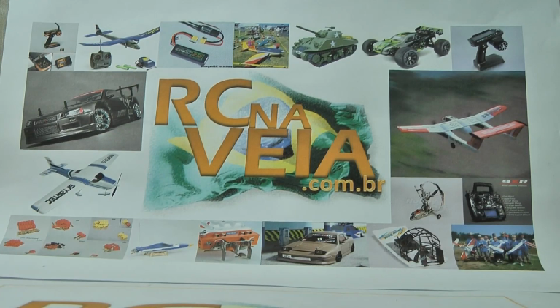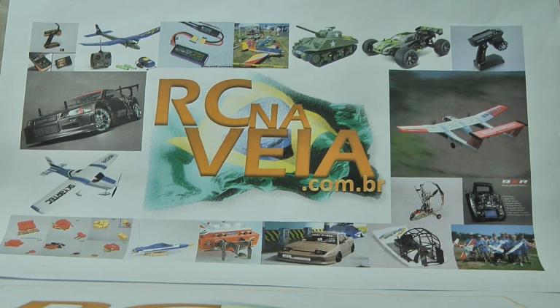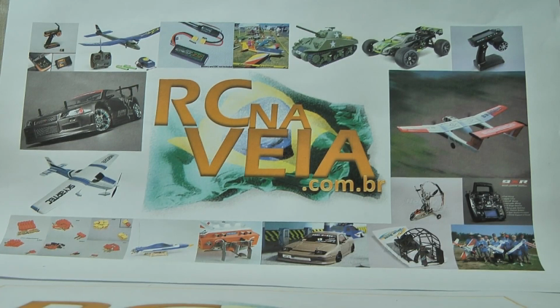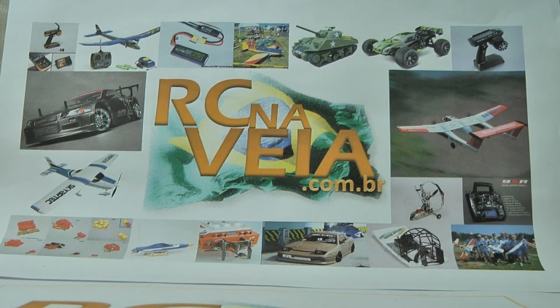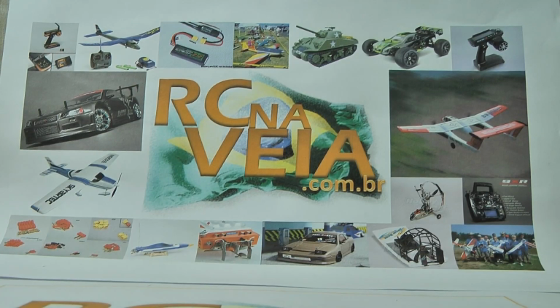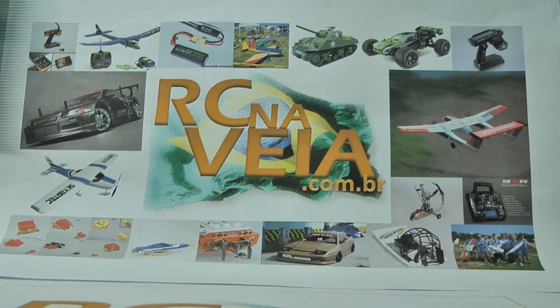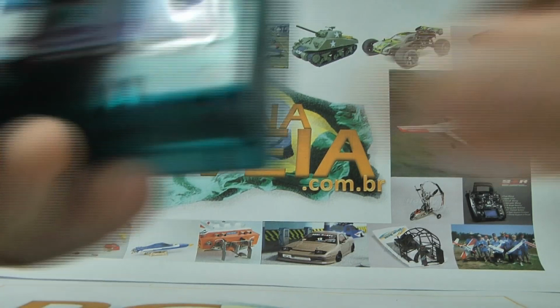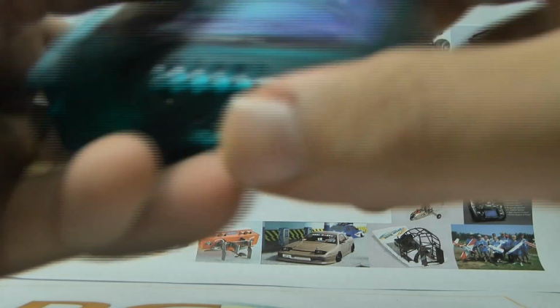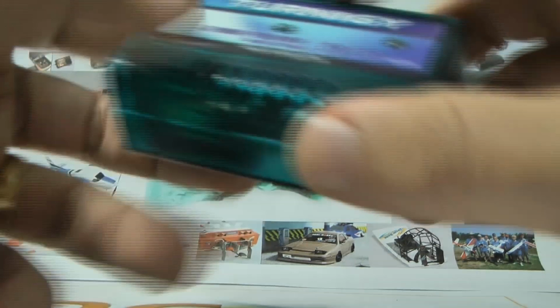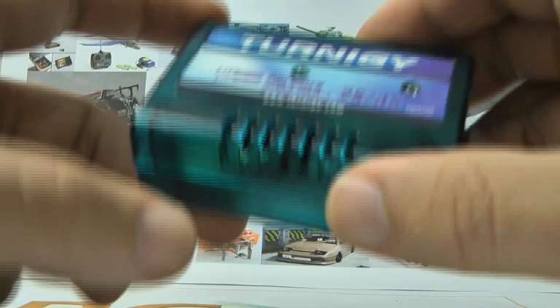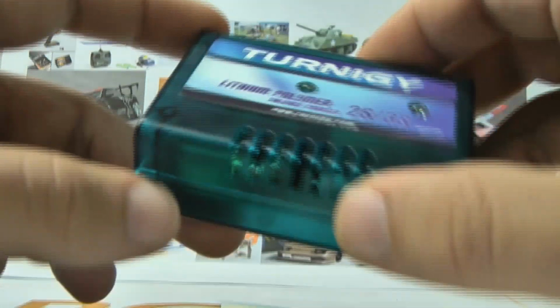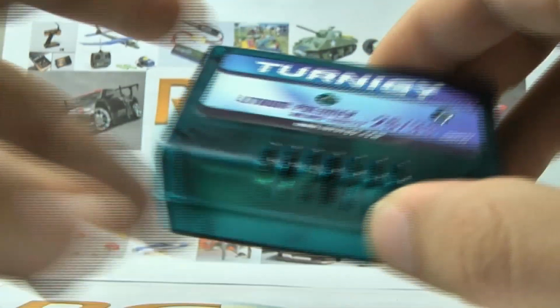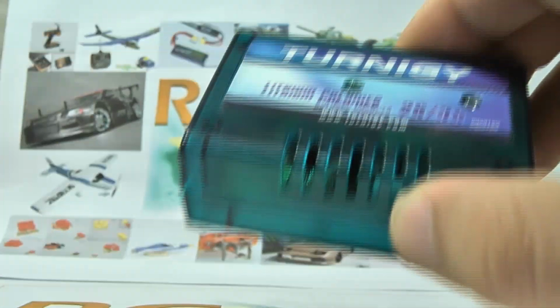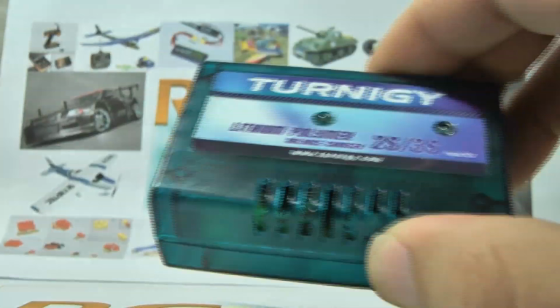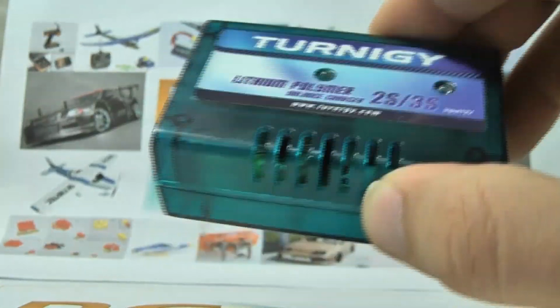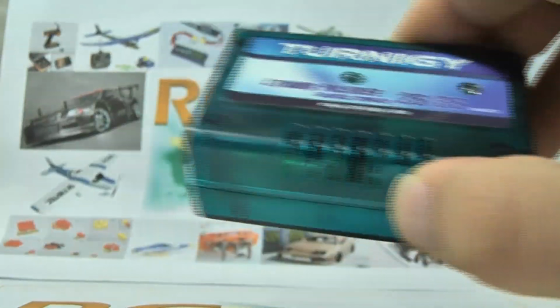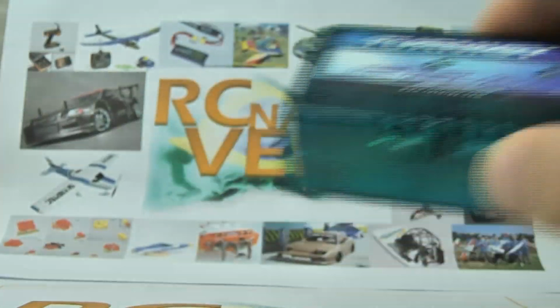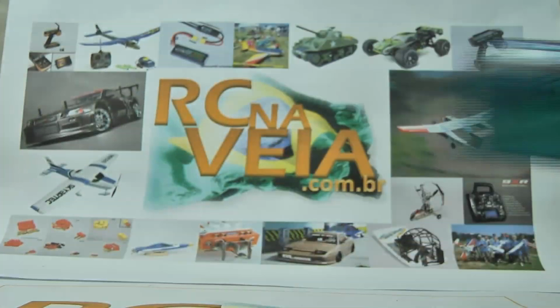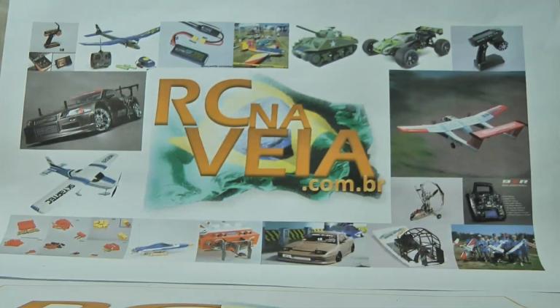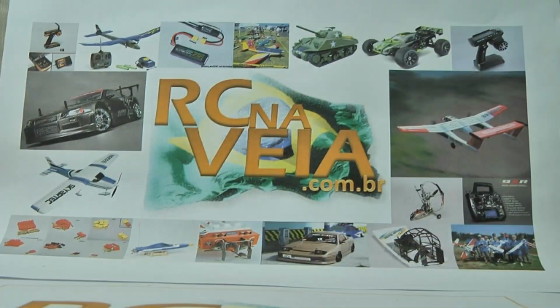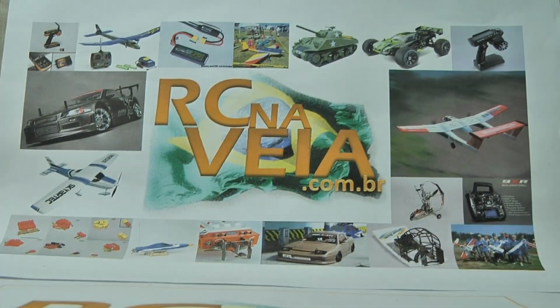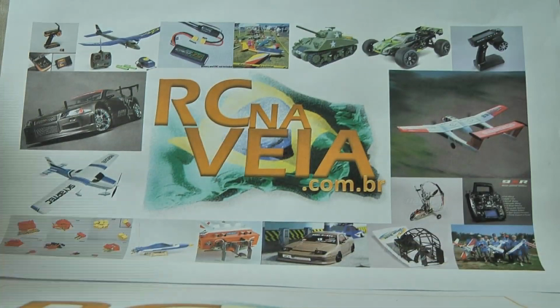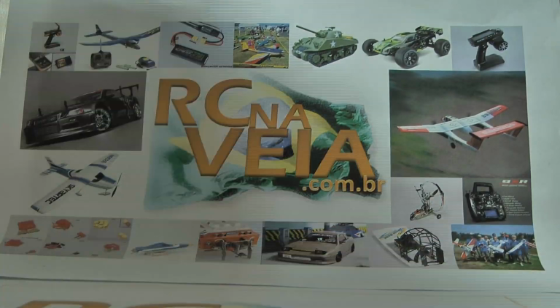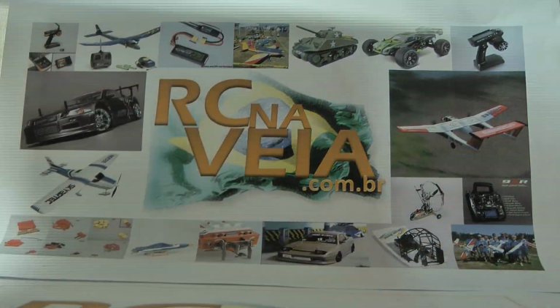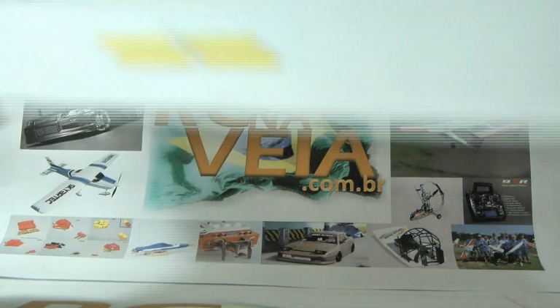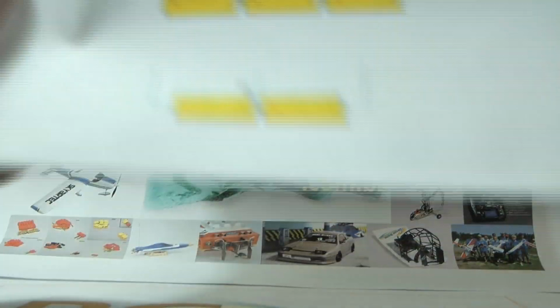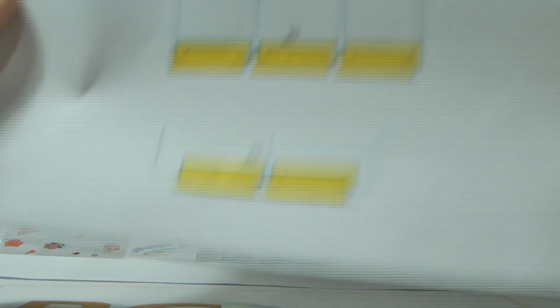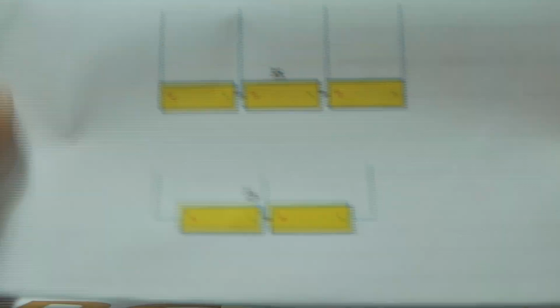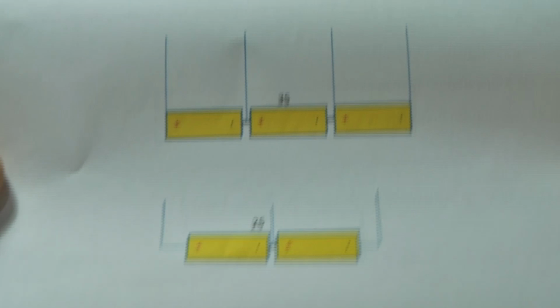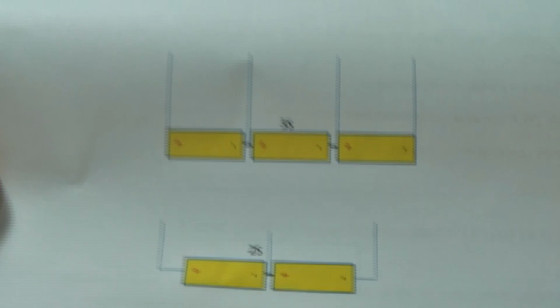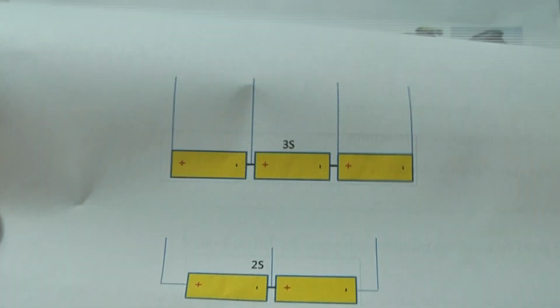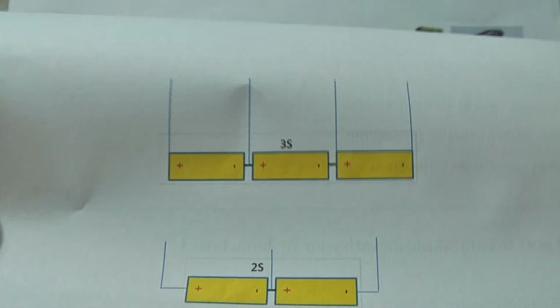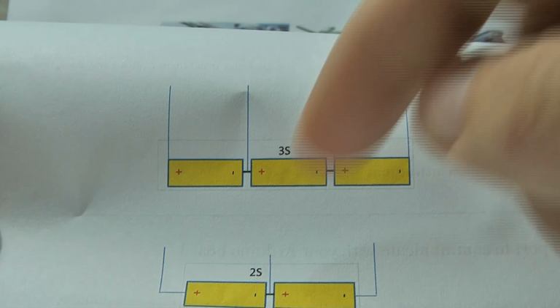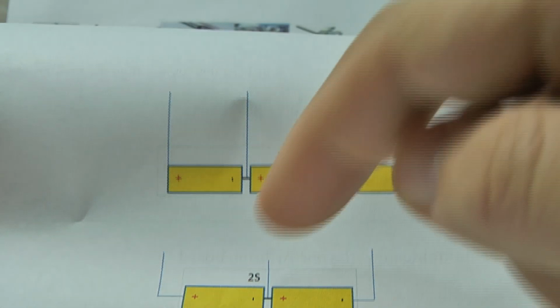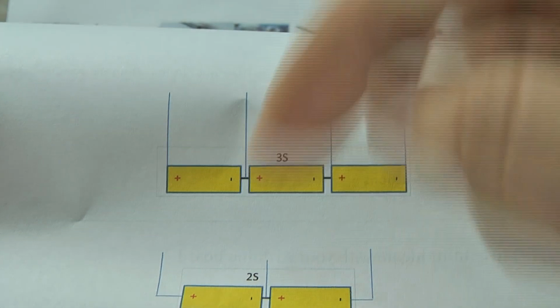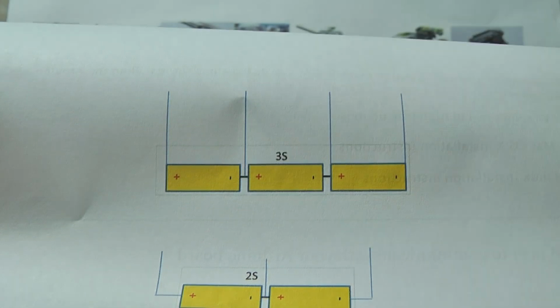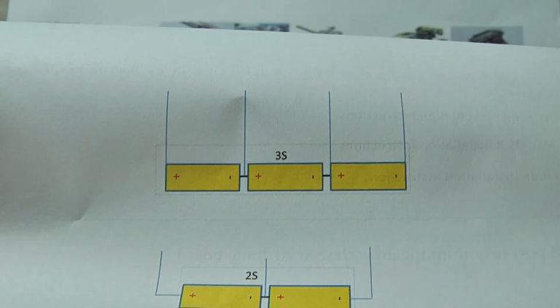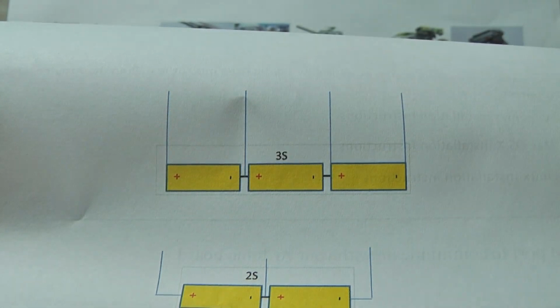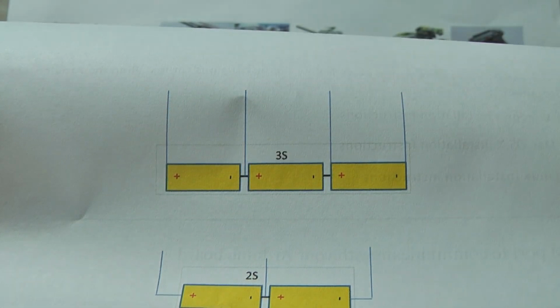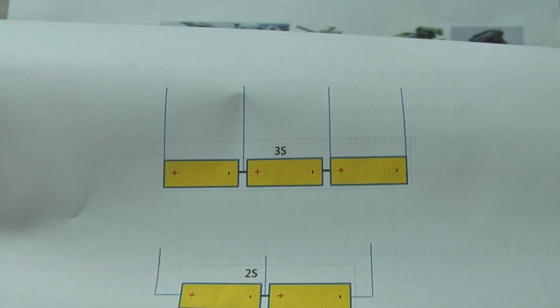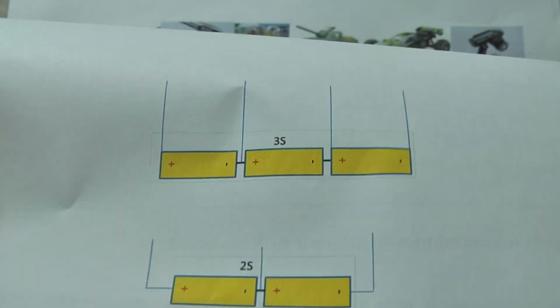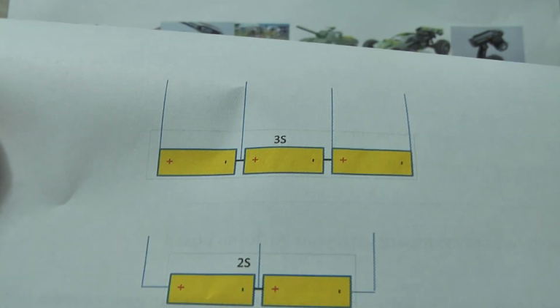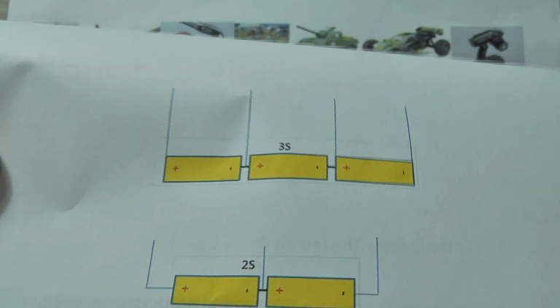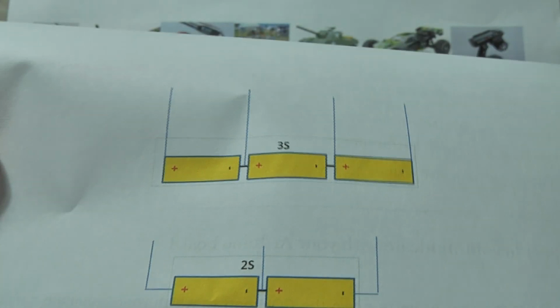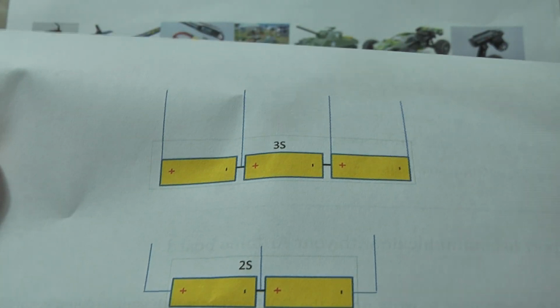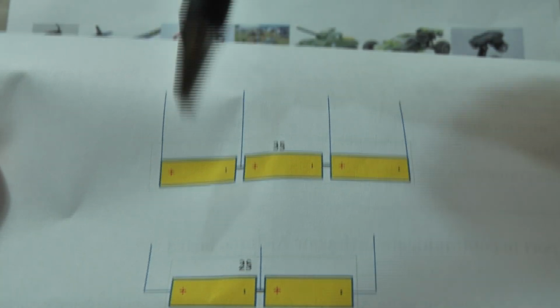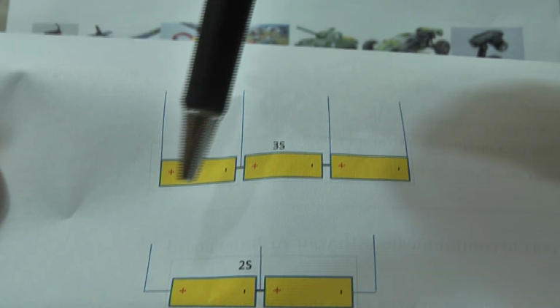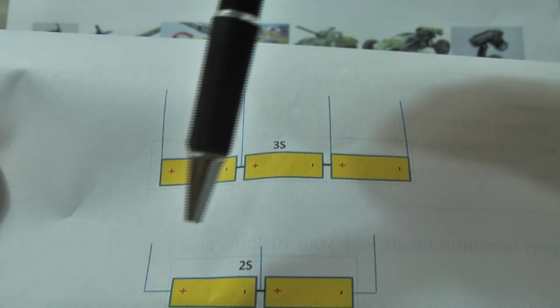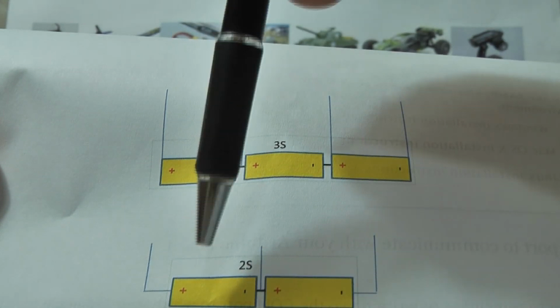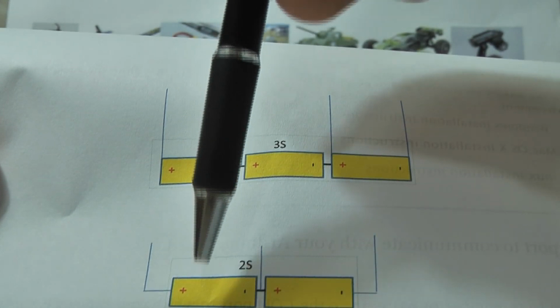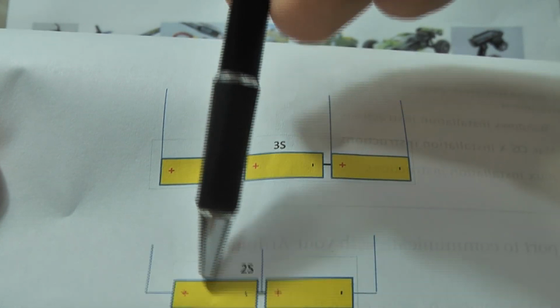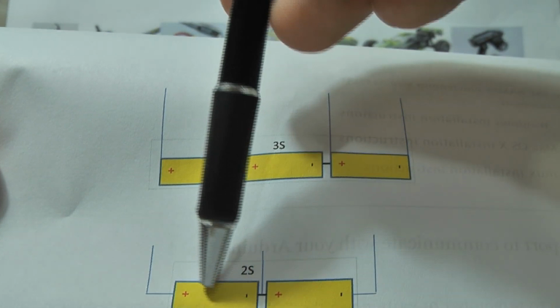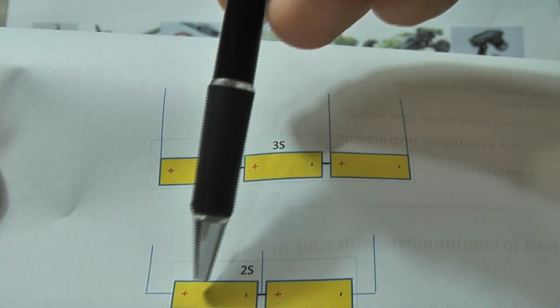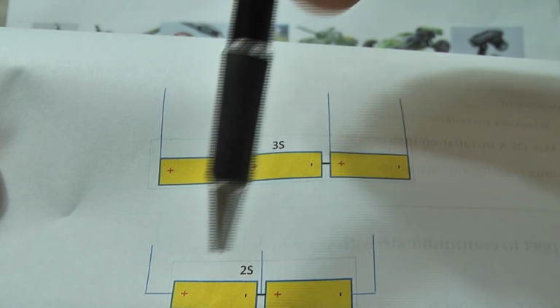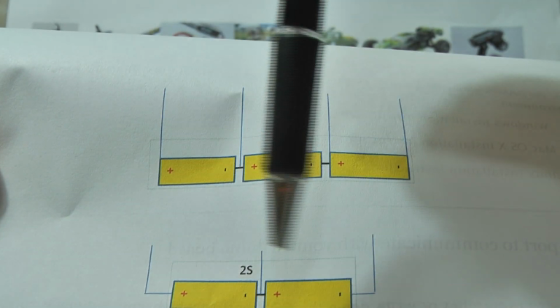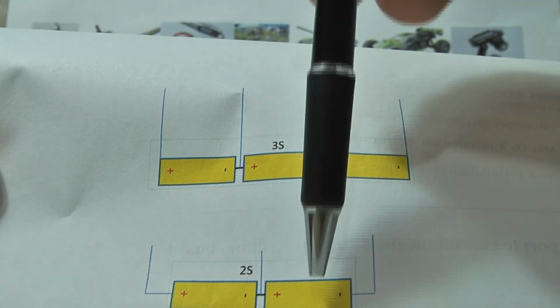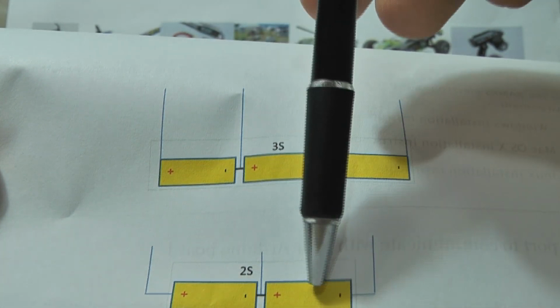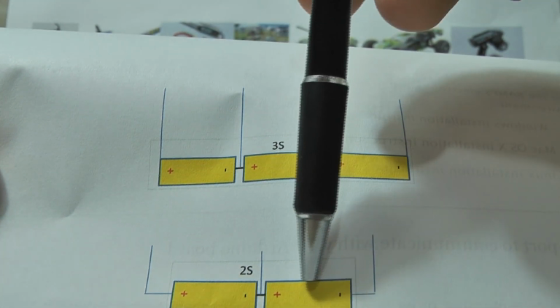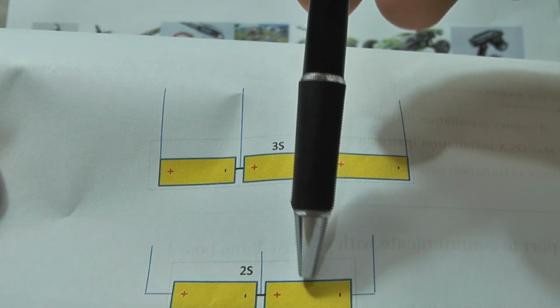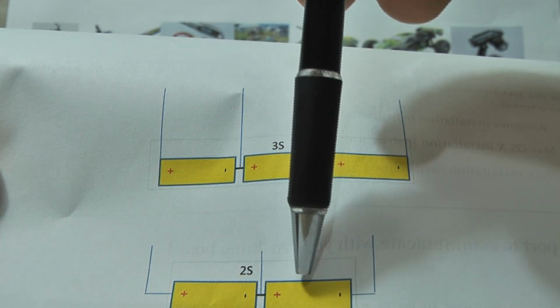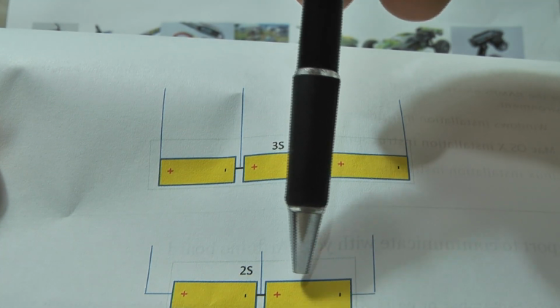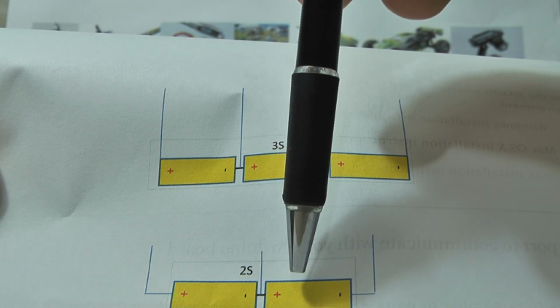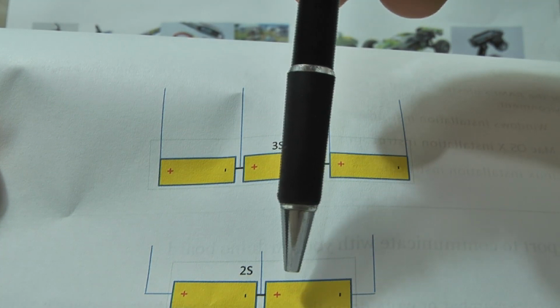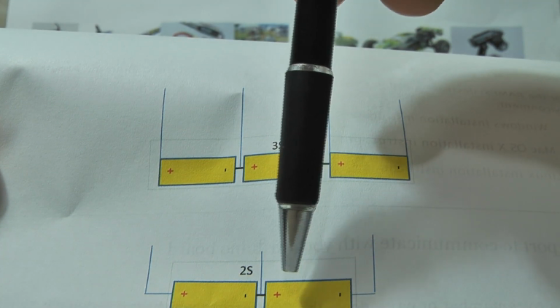So this is a balanced charger. And why do we need to use it? Because we can't have one cell at 7 volts and another cell at a different voltage.